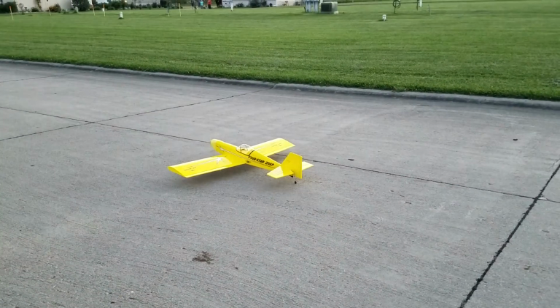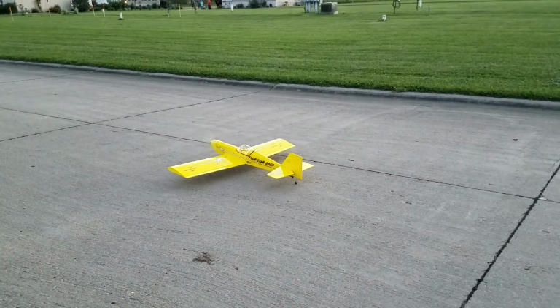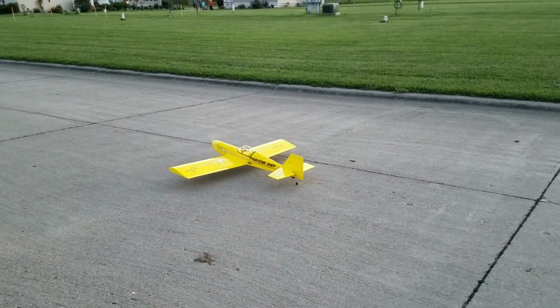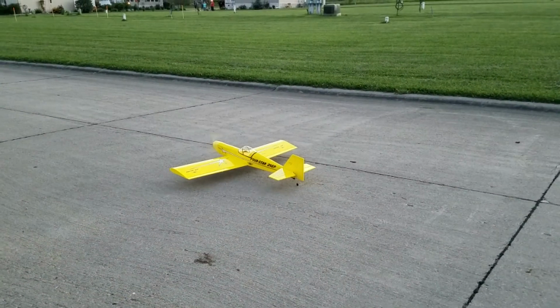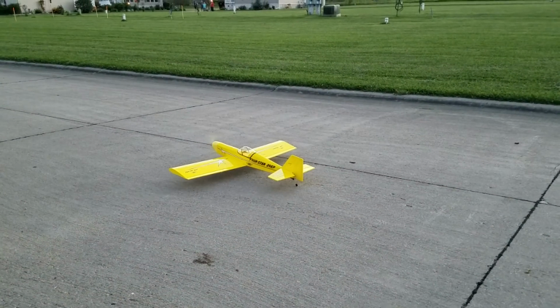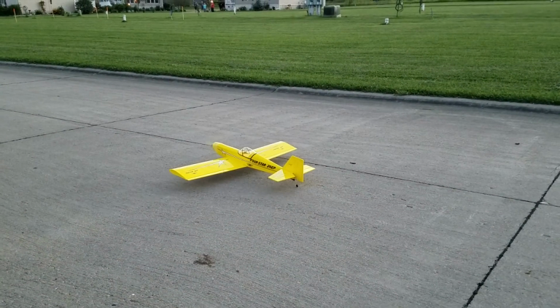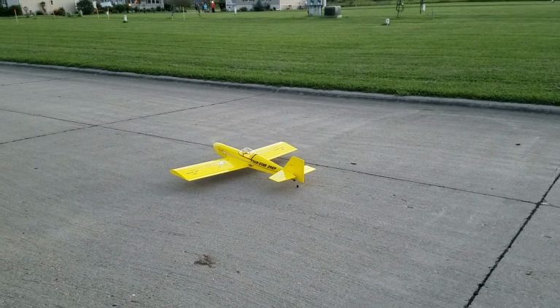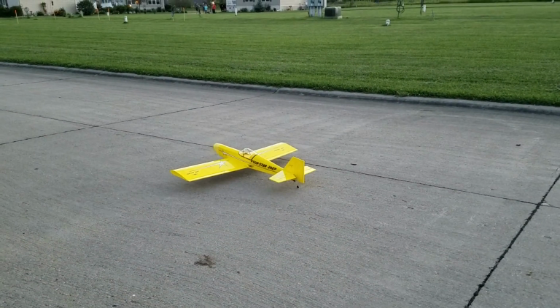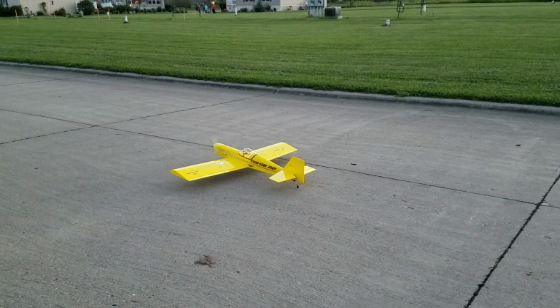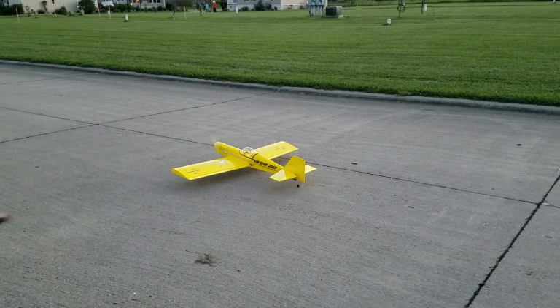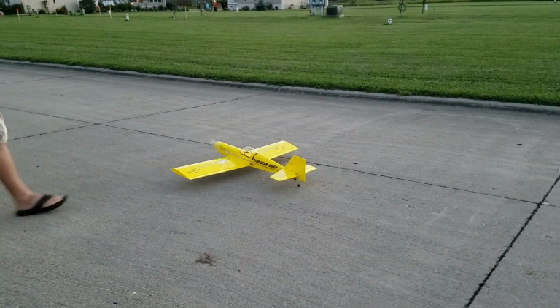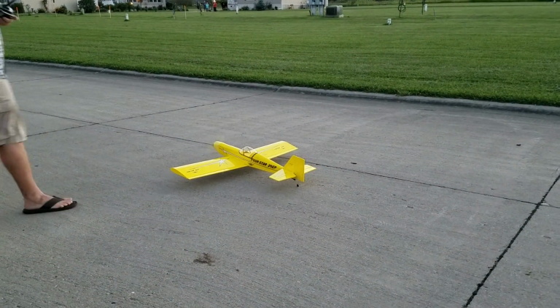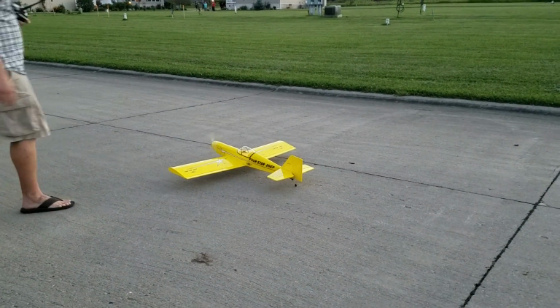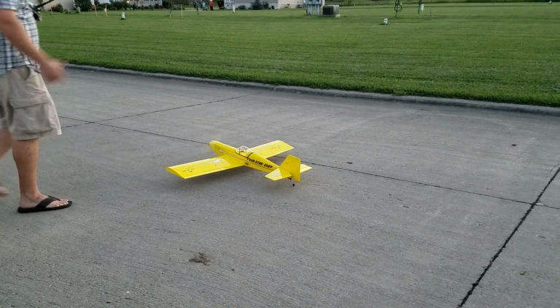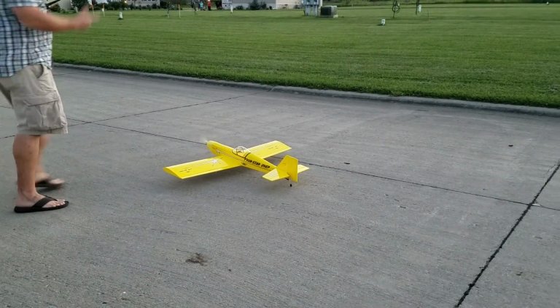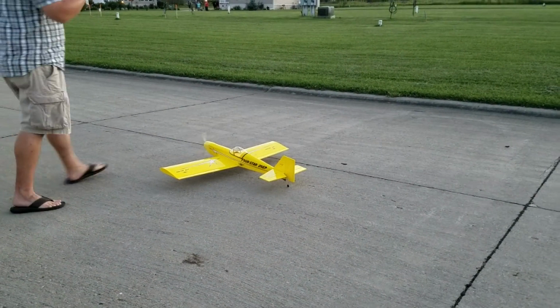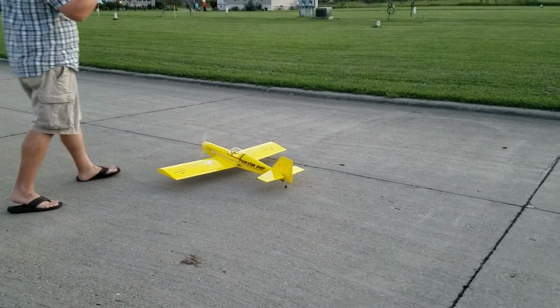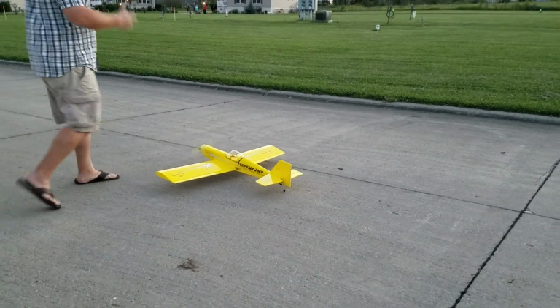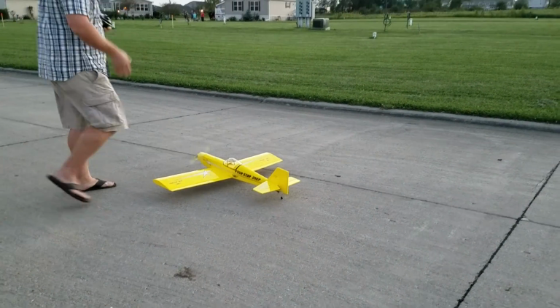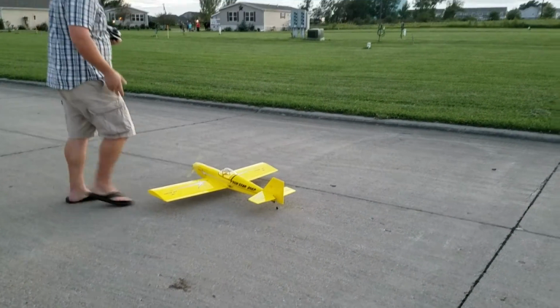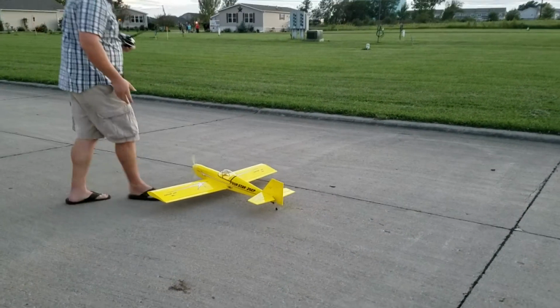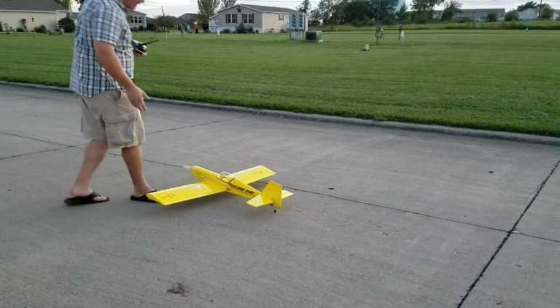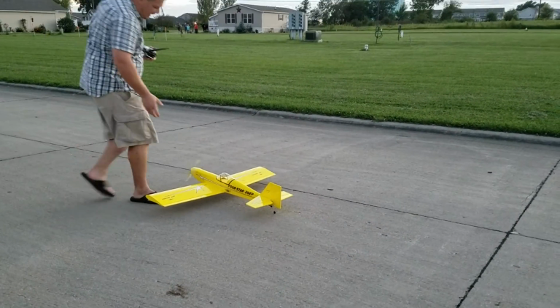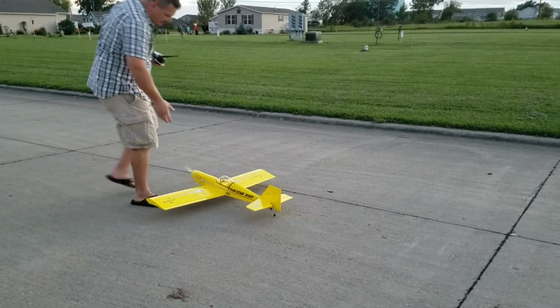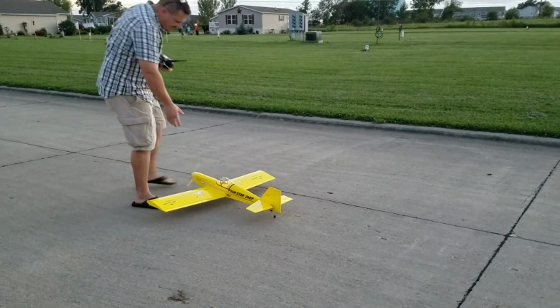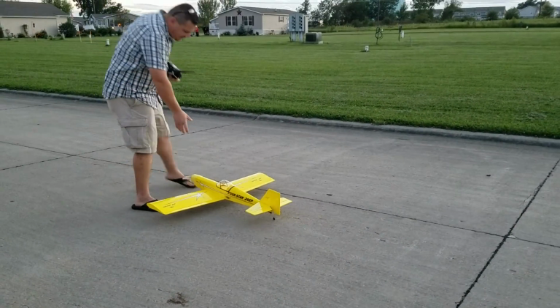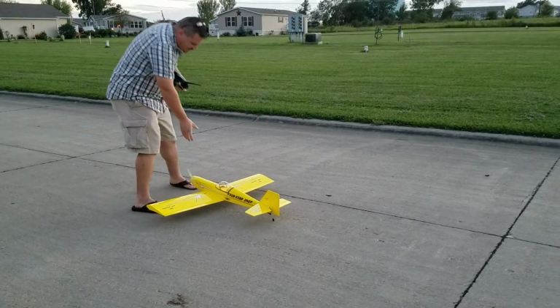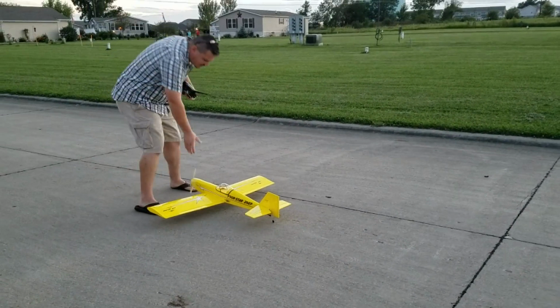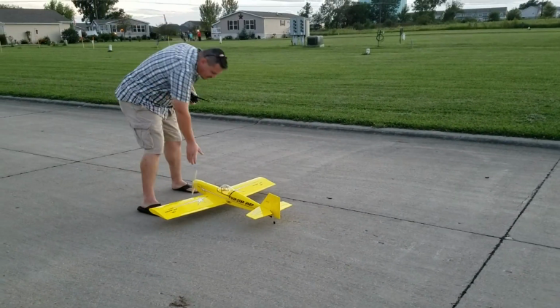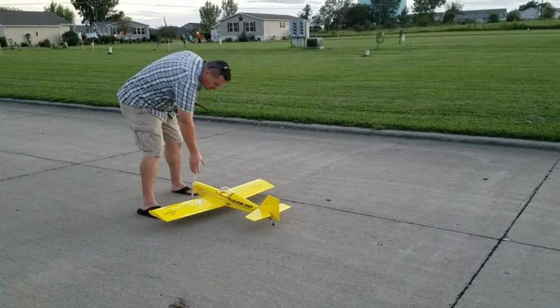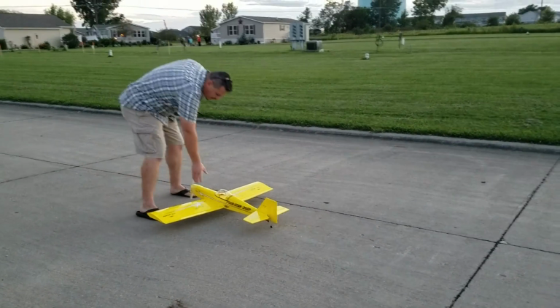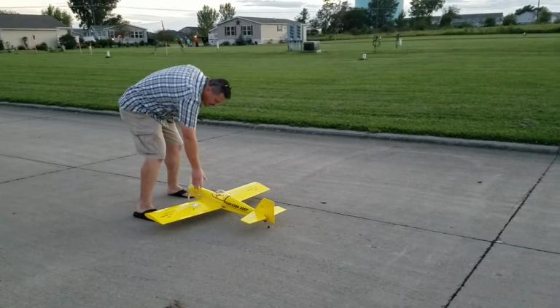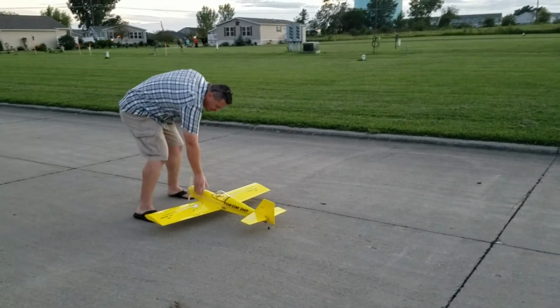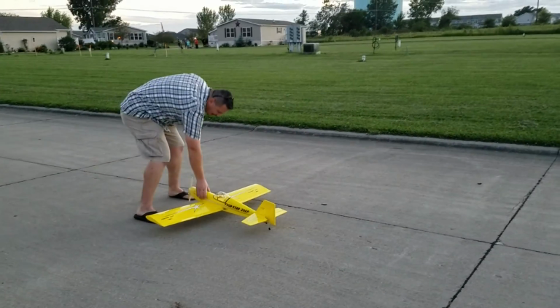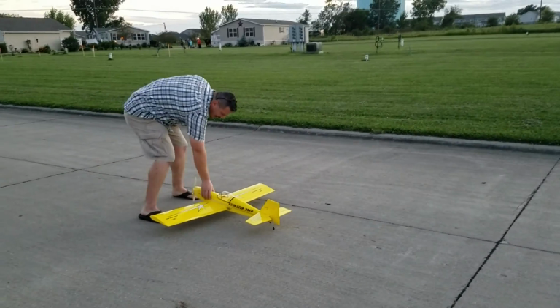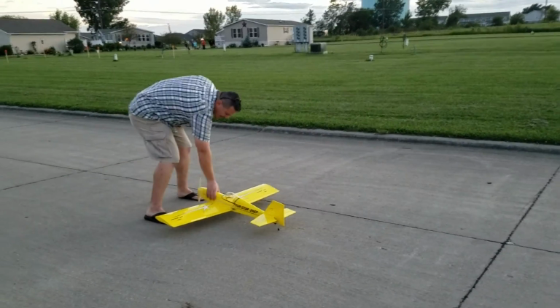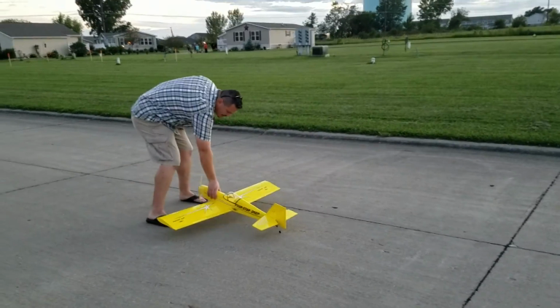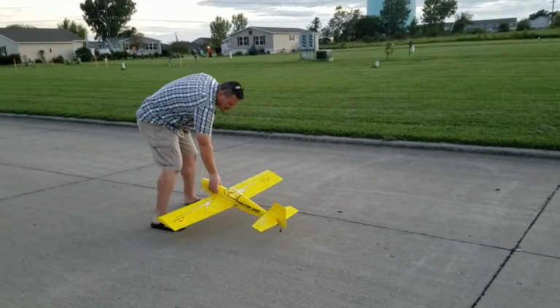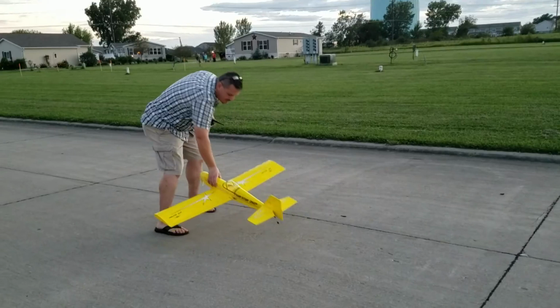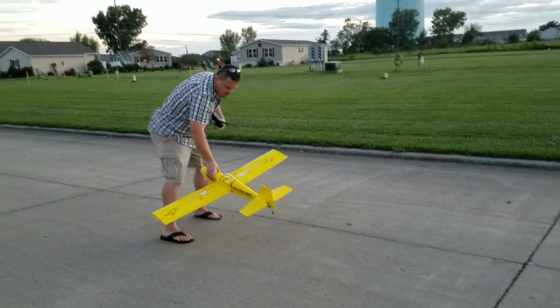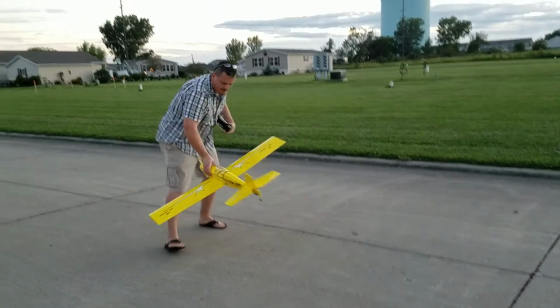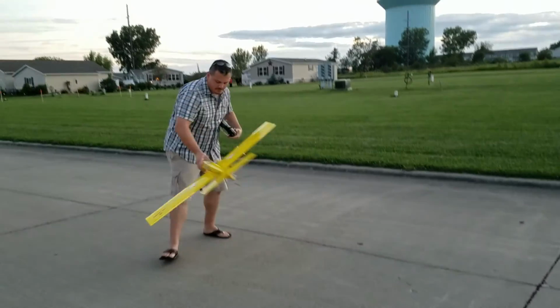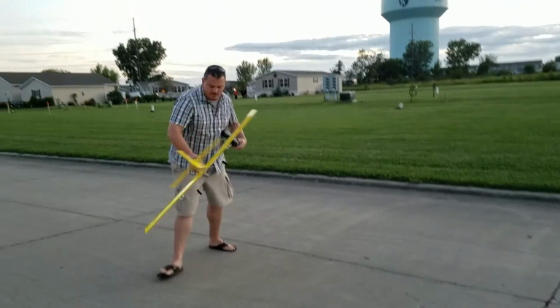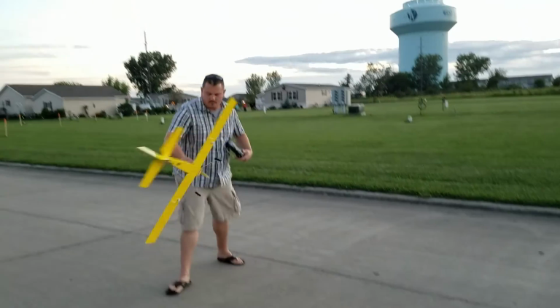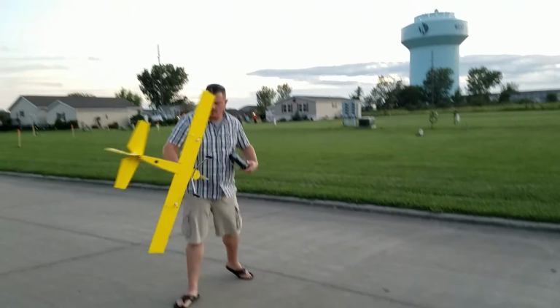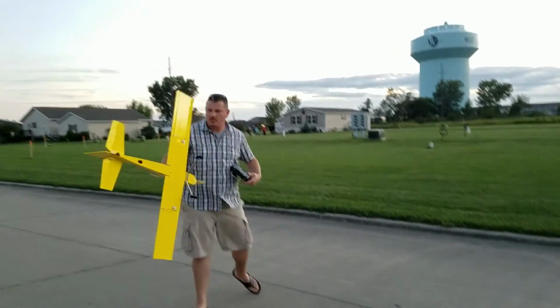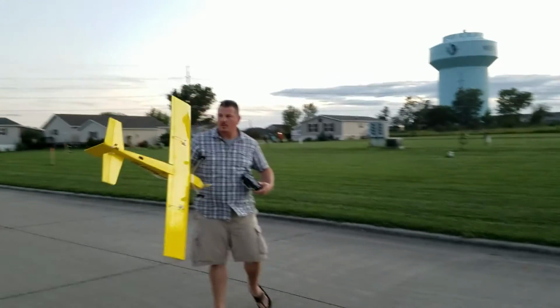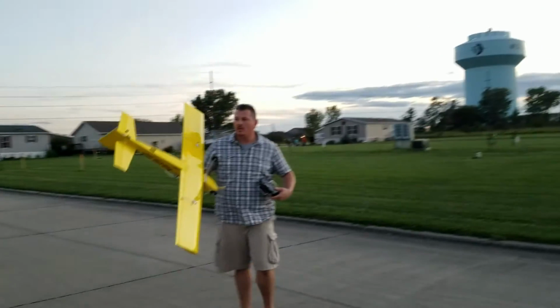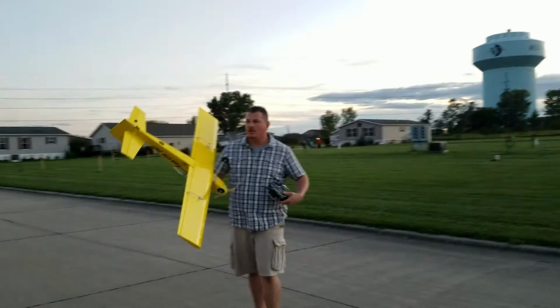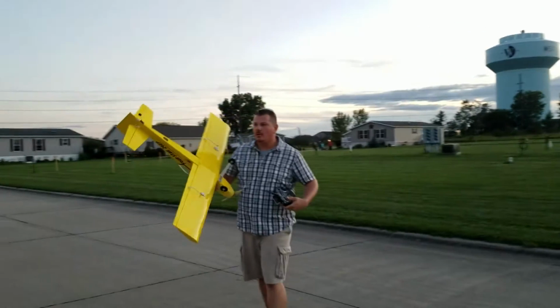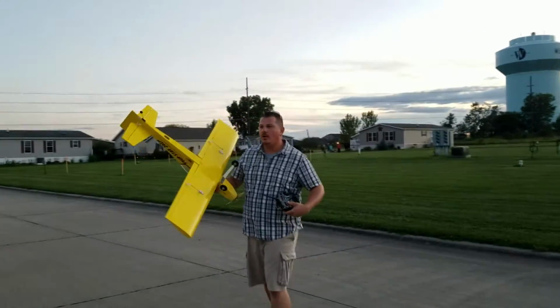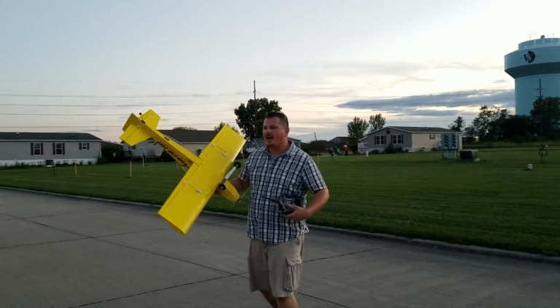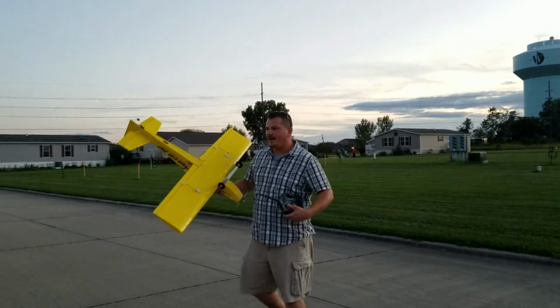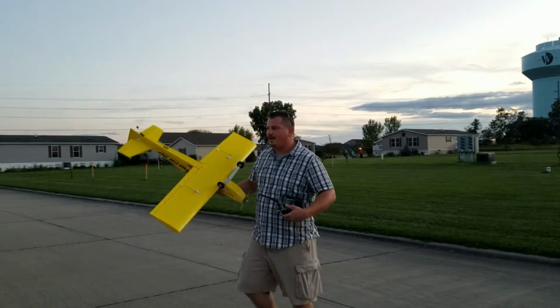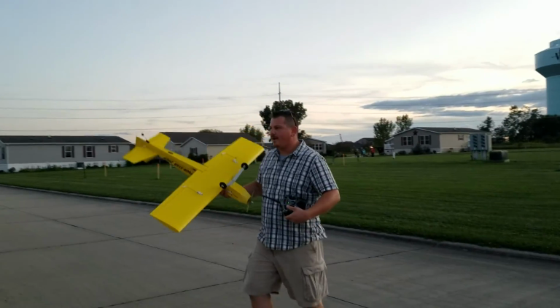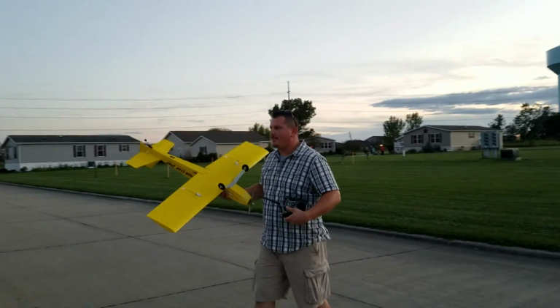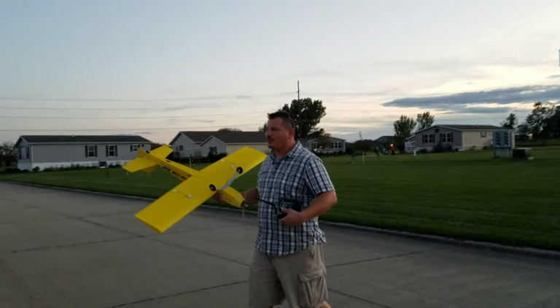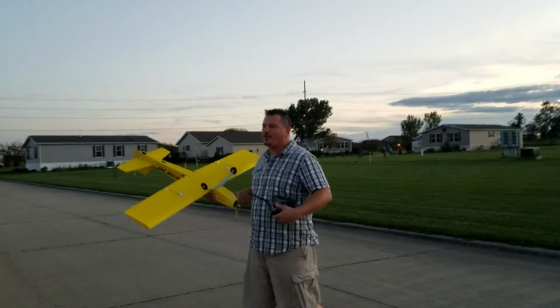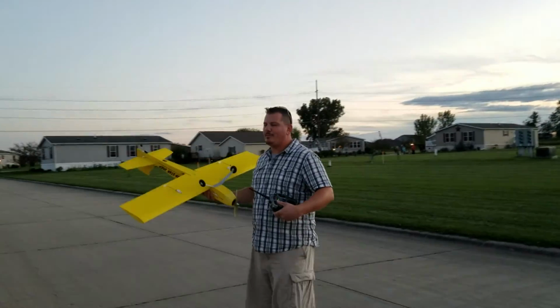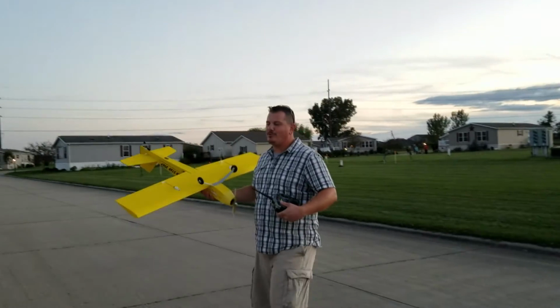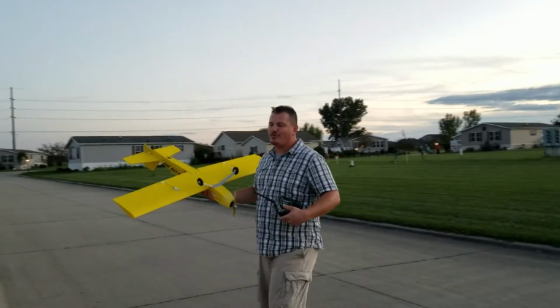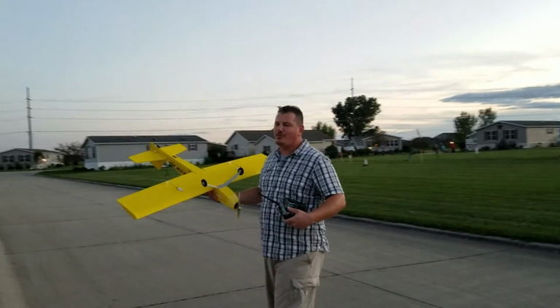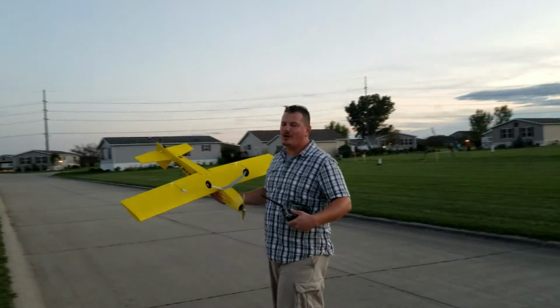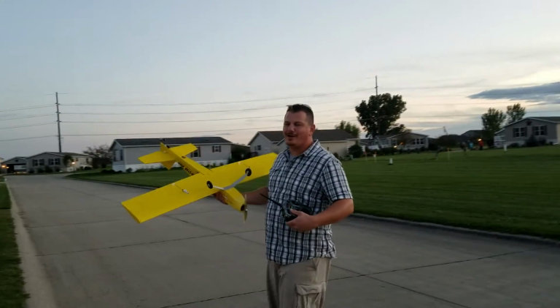I don't even think we're out of battery here, guys. But I'm gonna eventually run out of light. You got time to run one of yours? Oh yeah, I'm gonna run more than one.